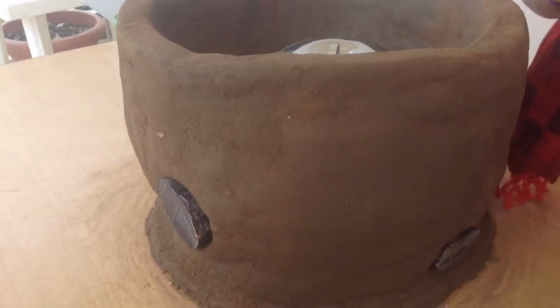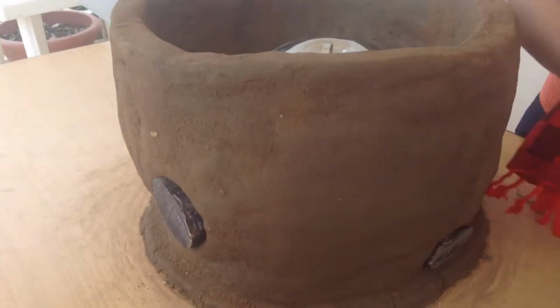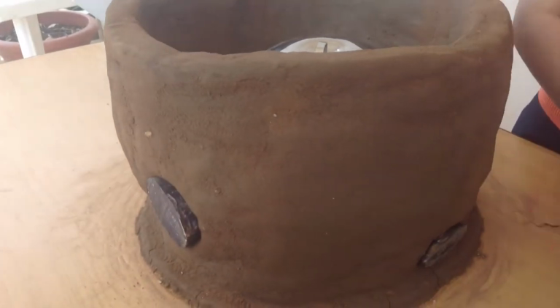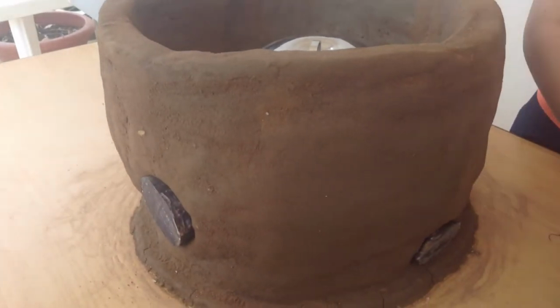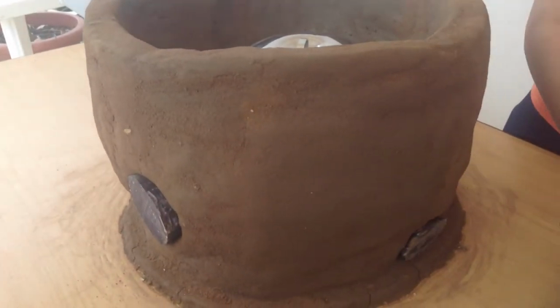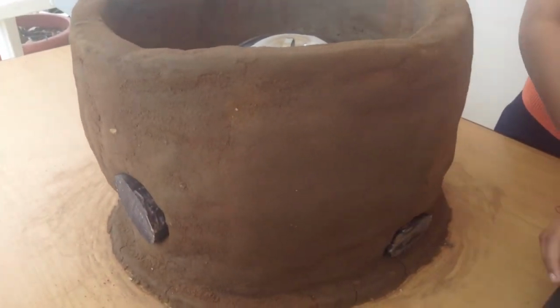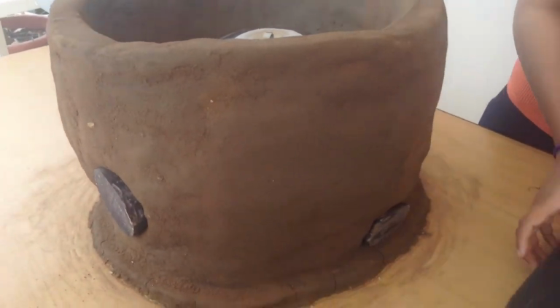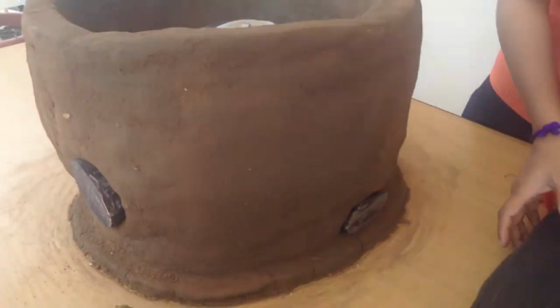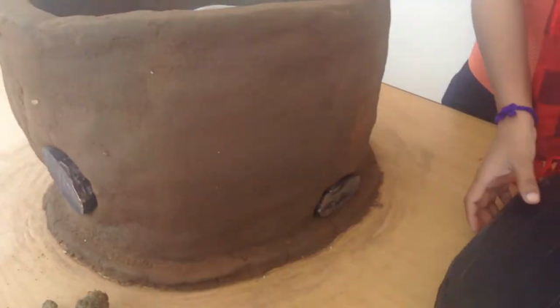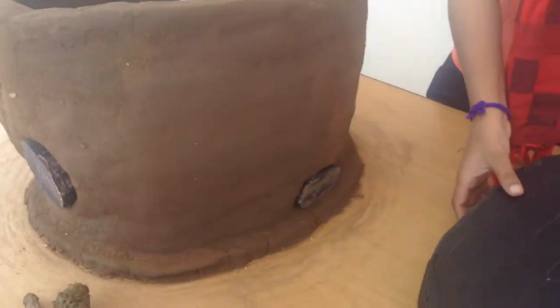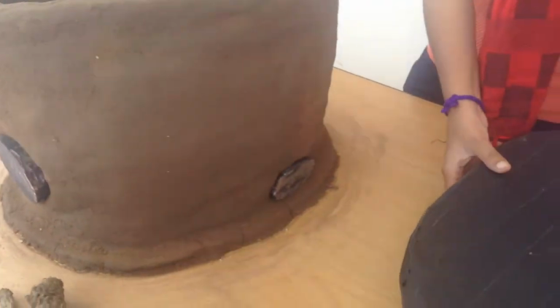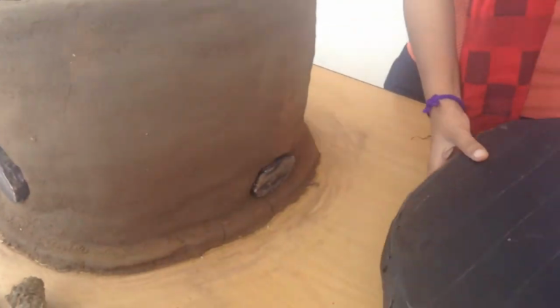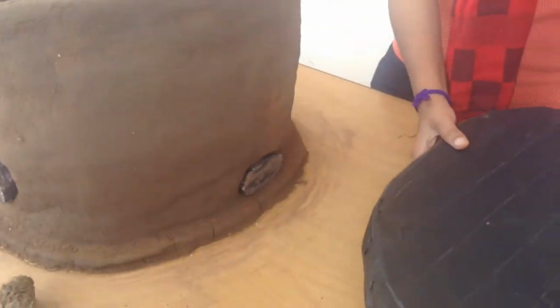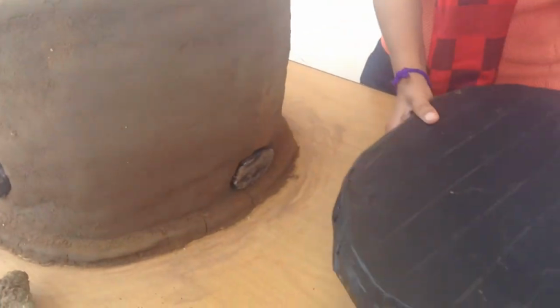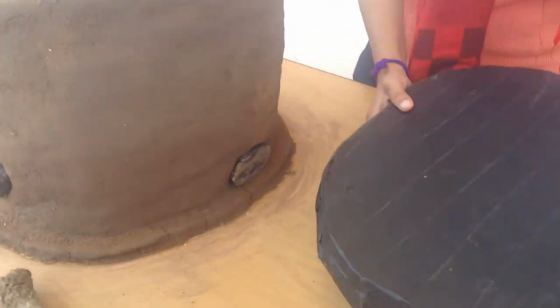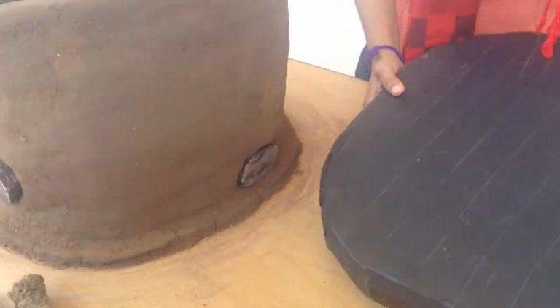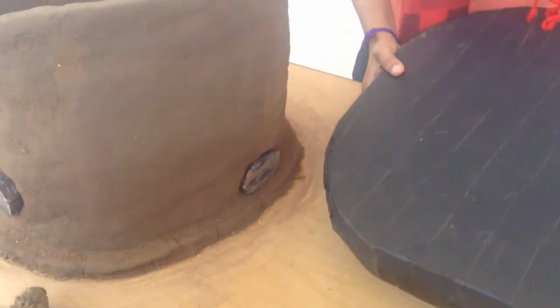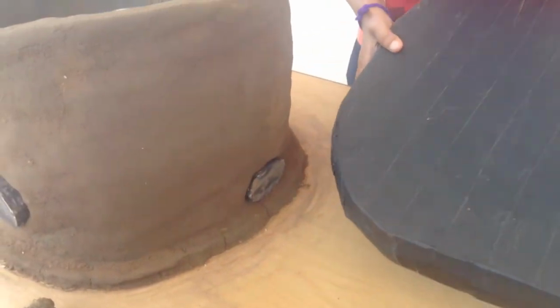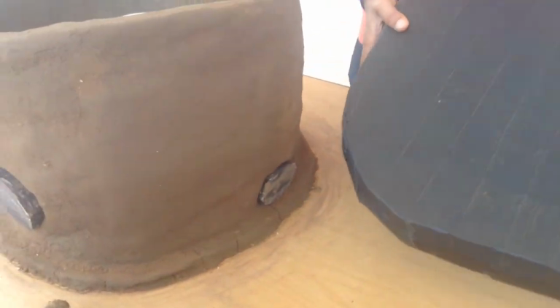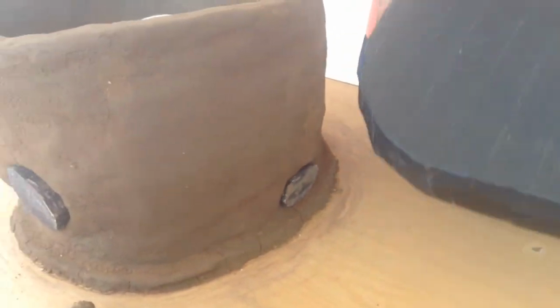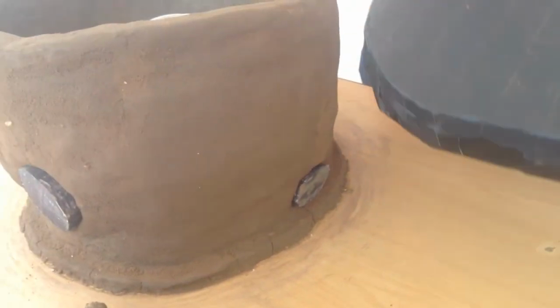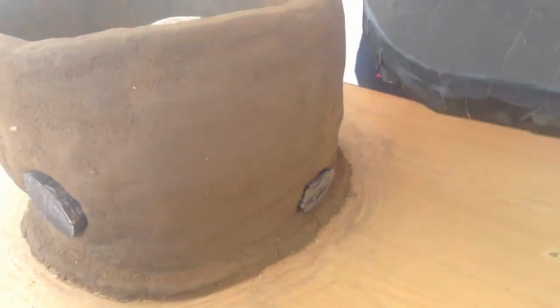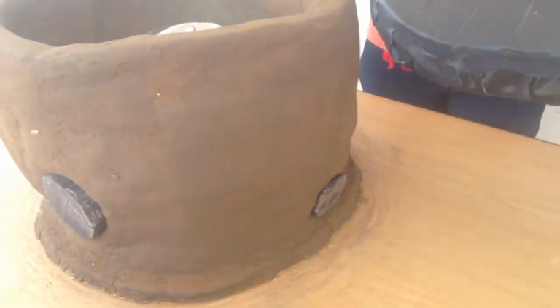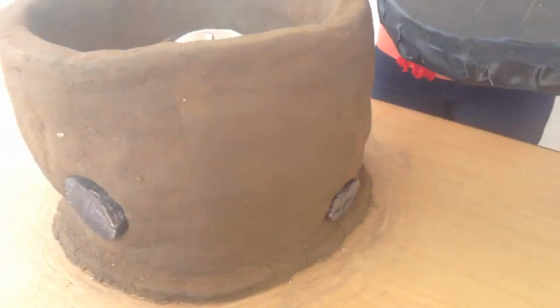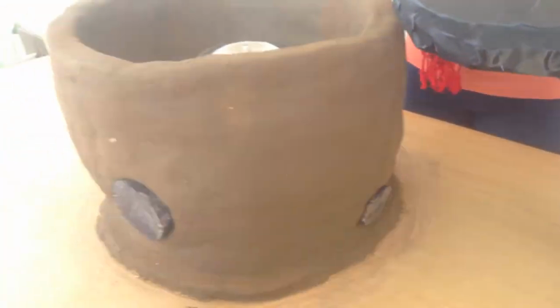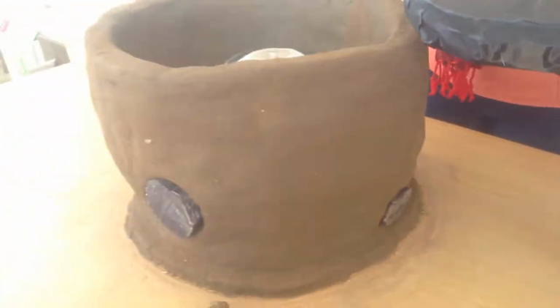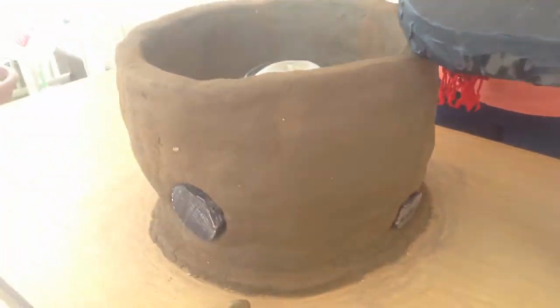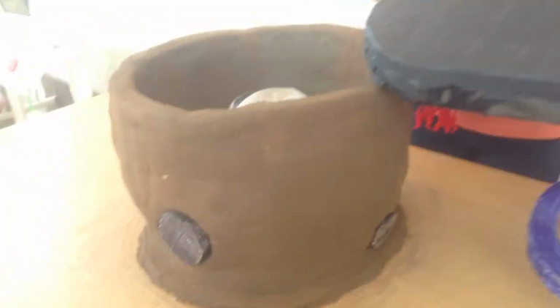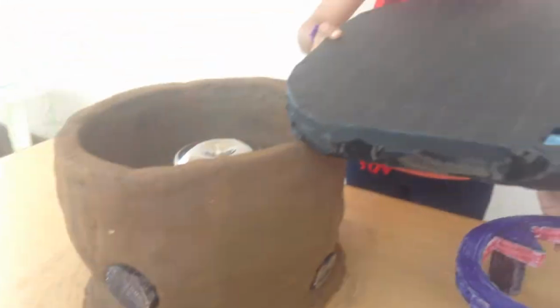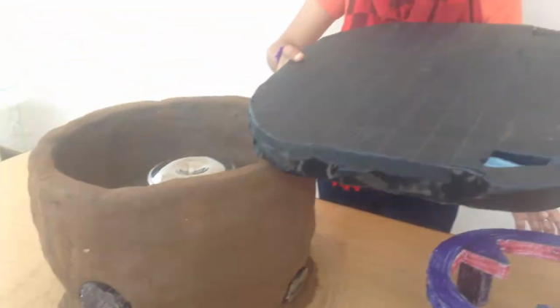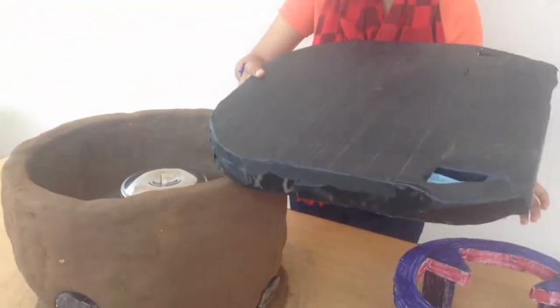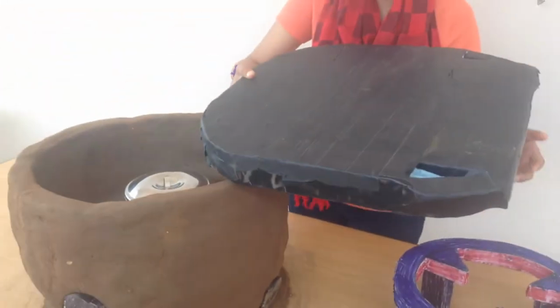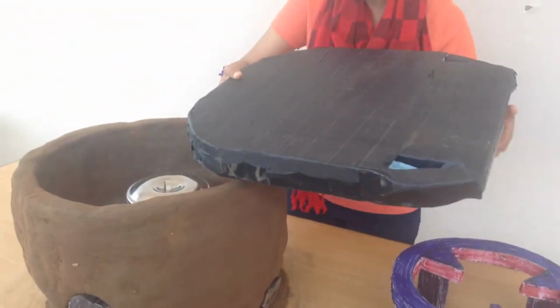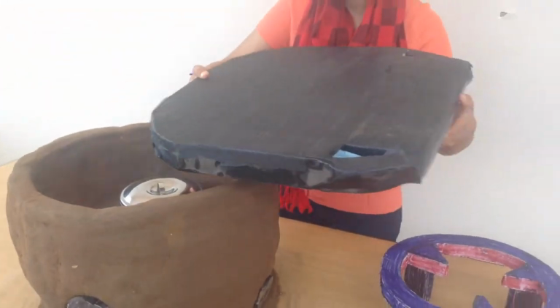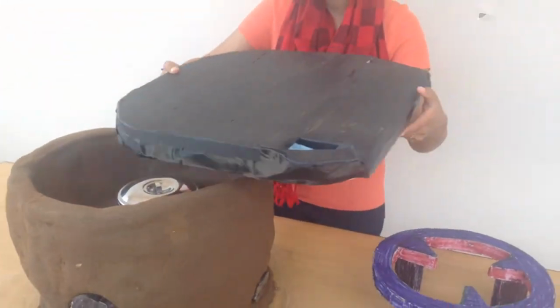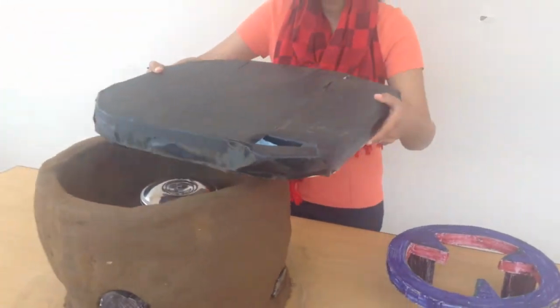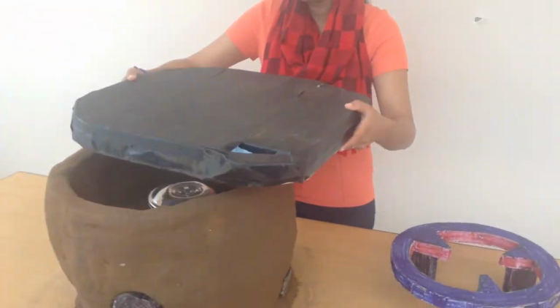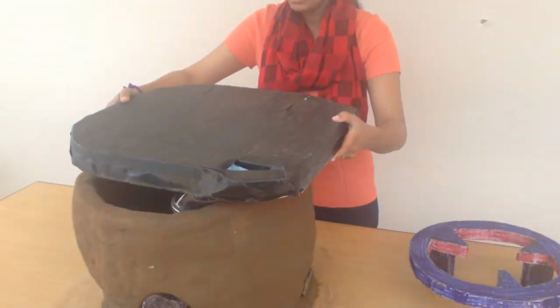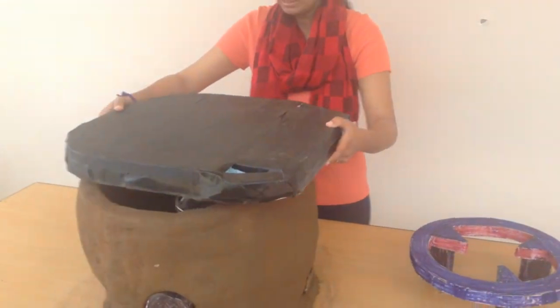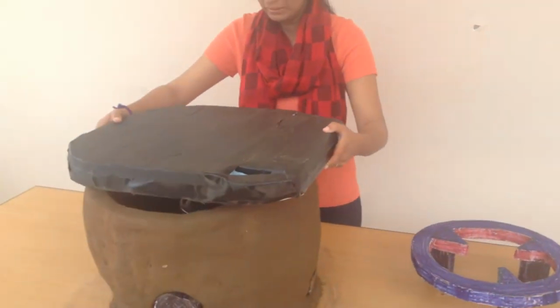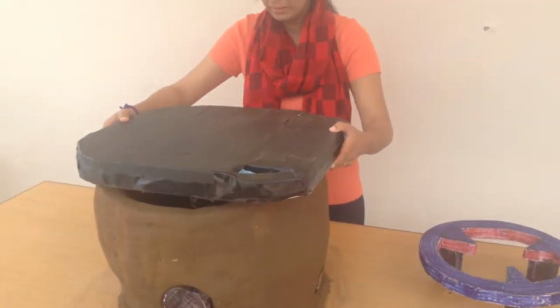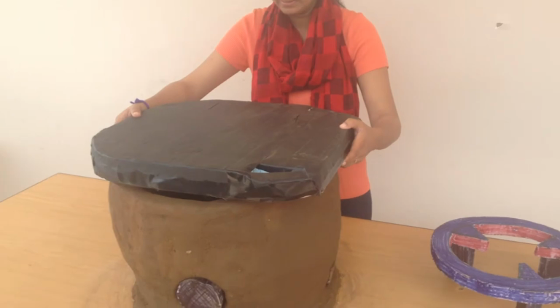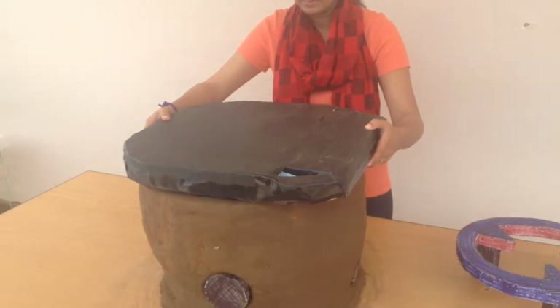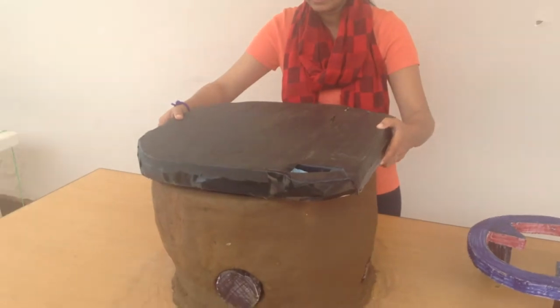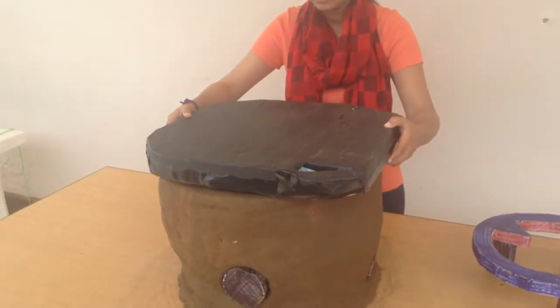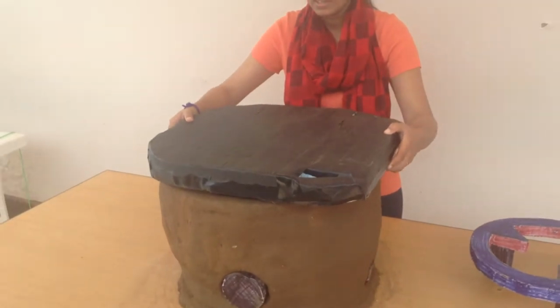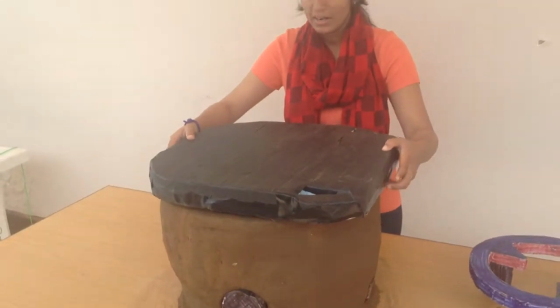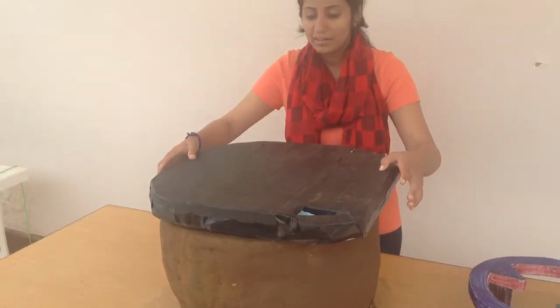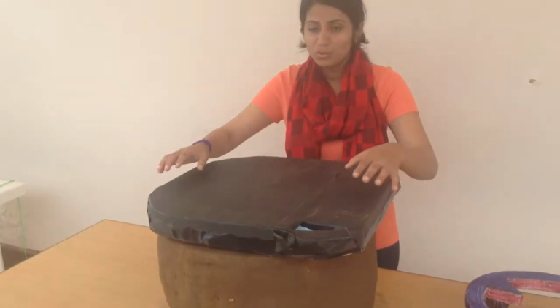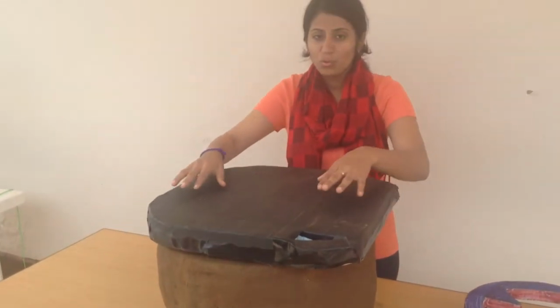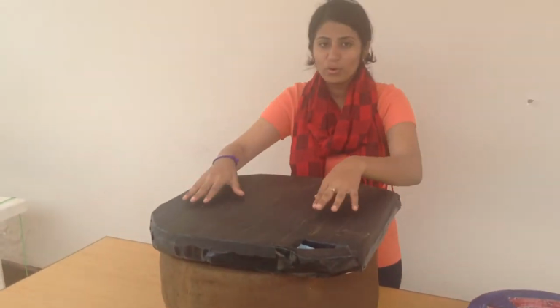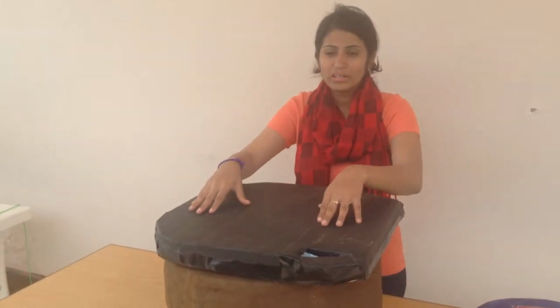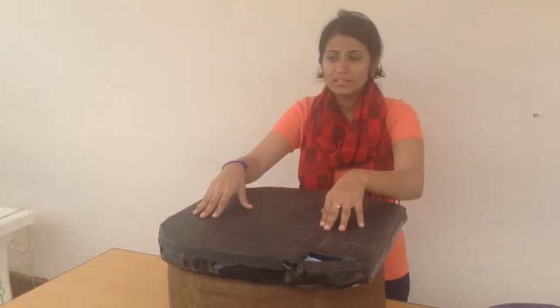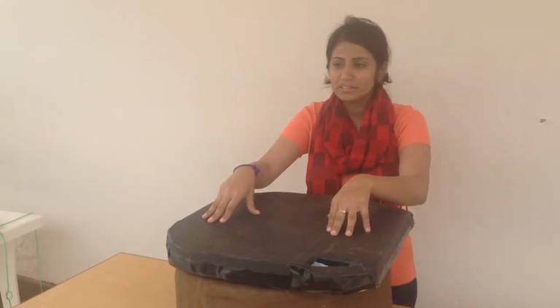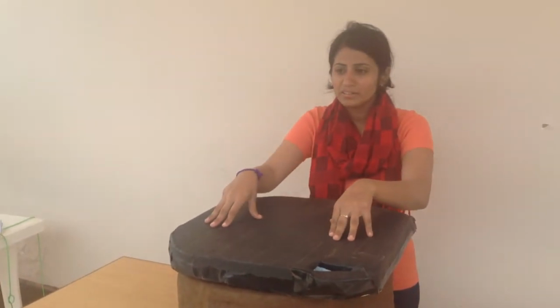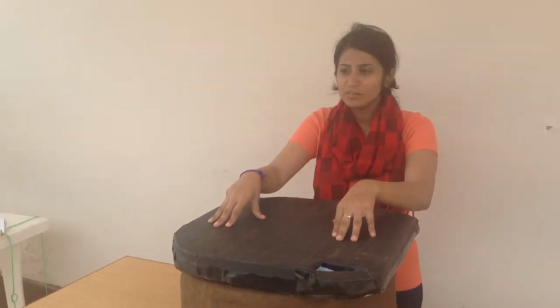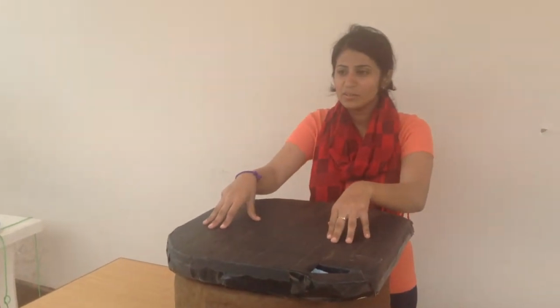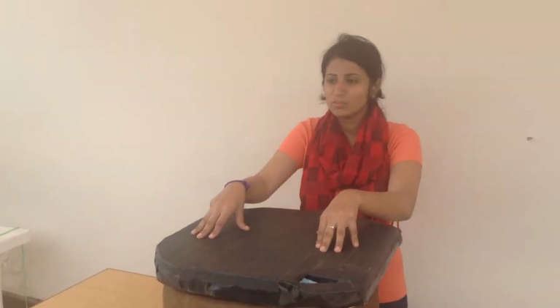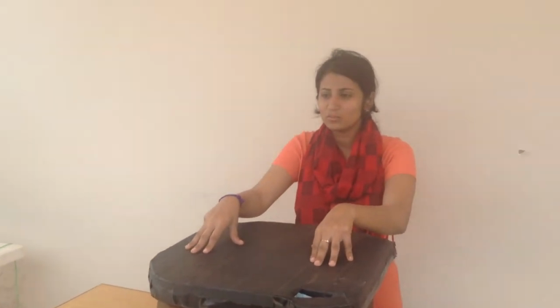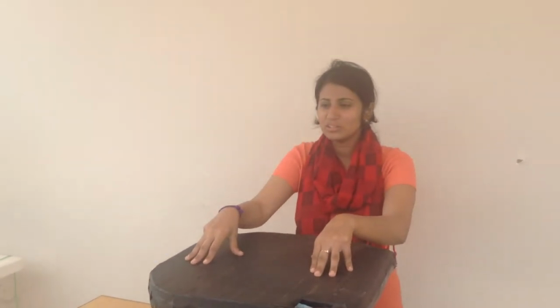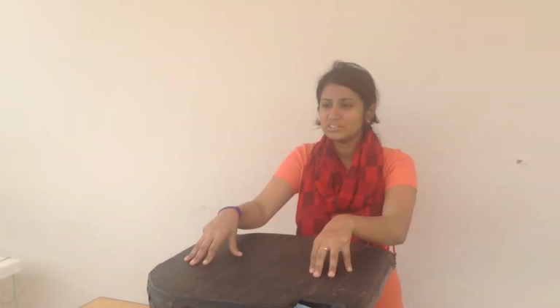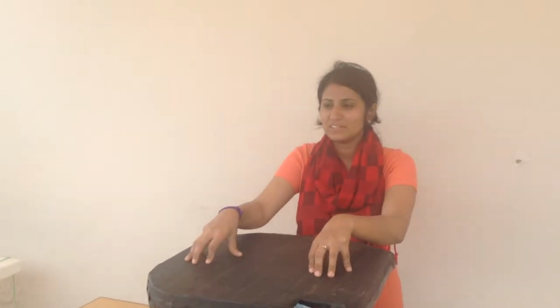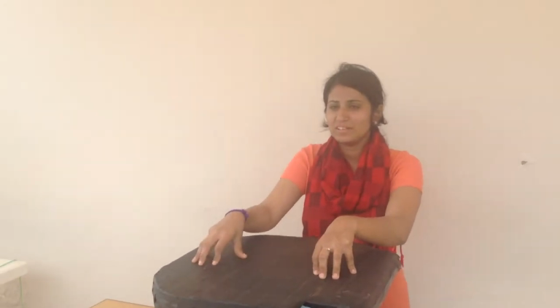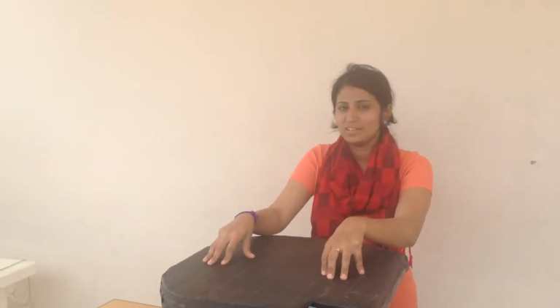After closing these holes, you insulate your stove with a lid. And you wait until your food is ready.